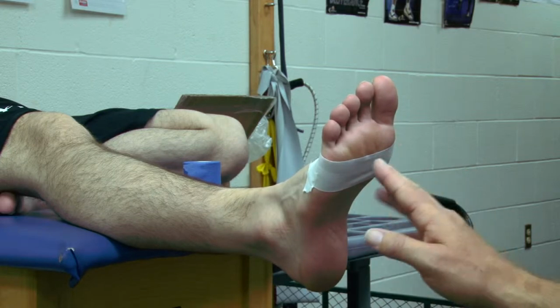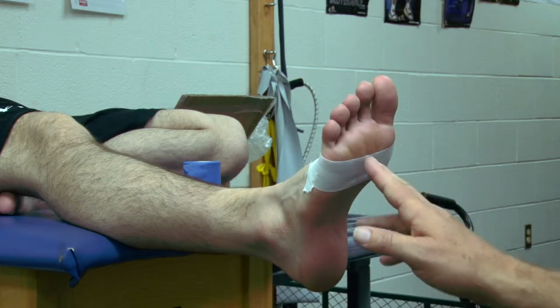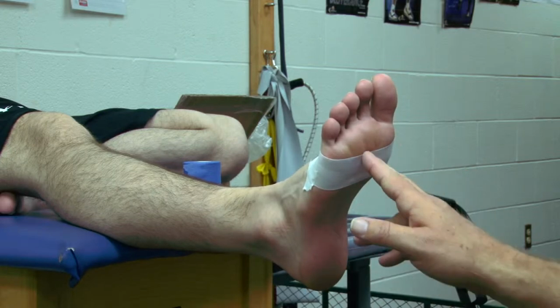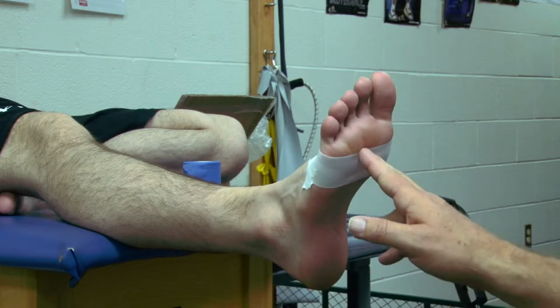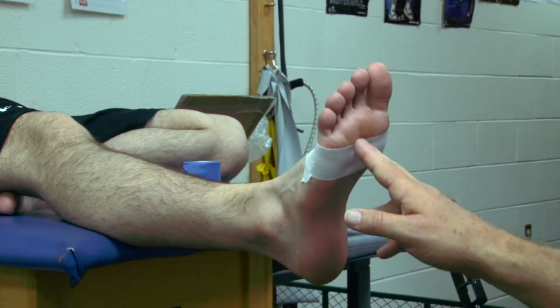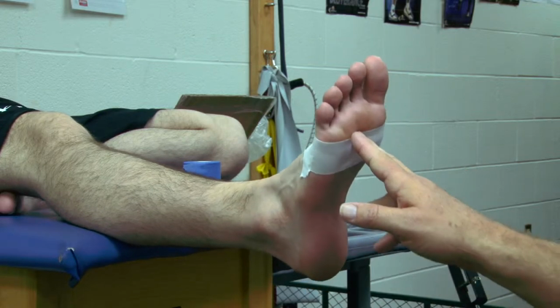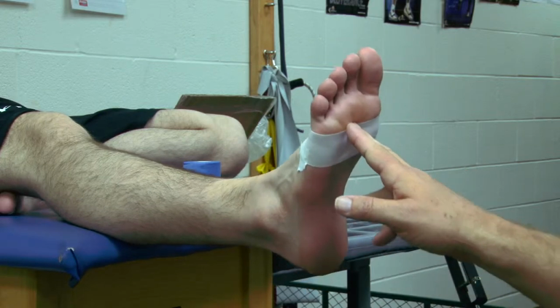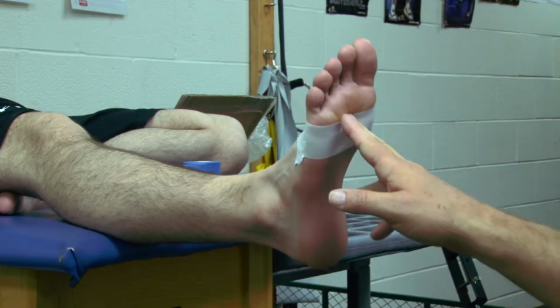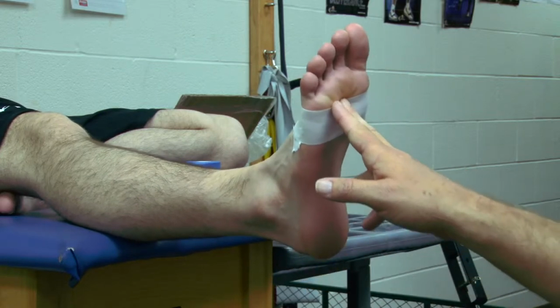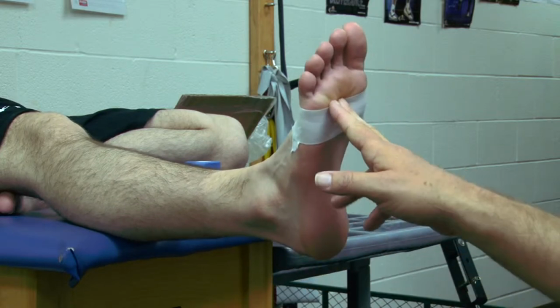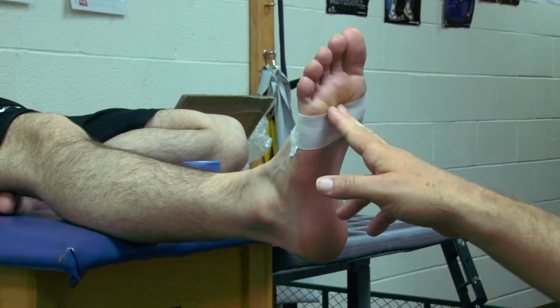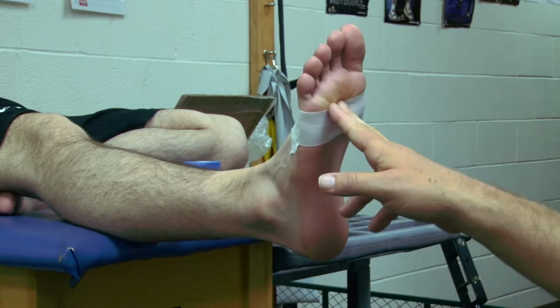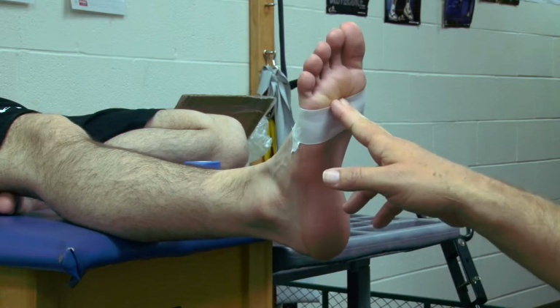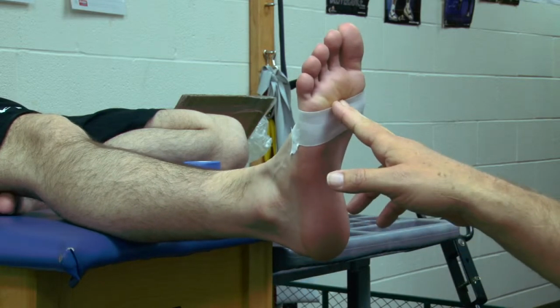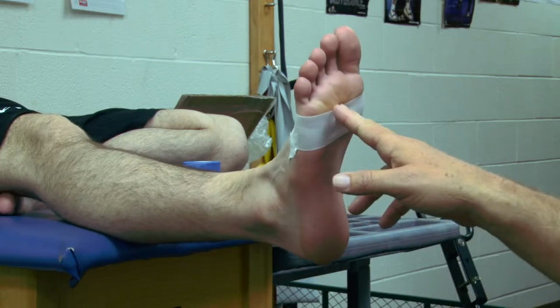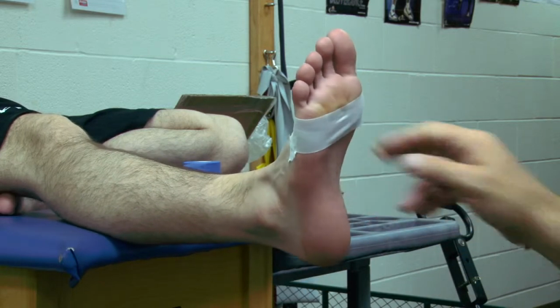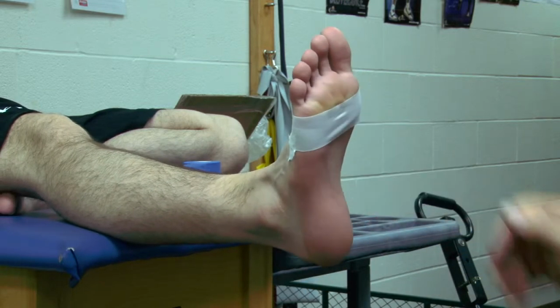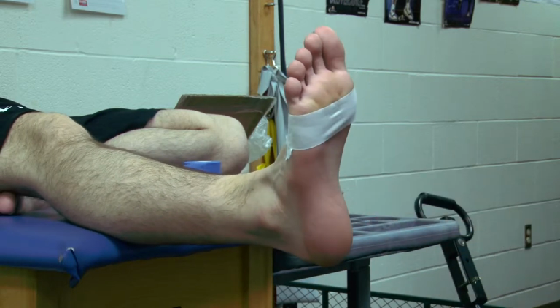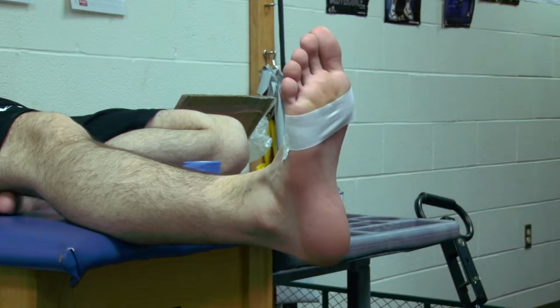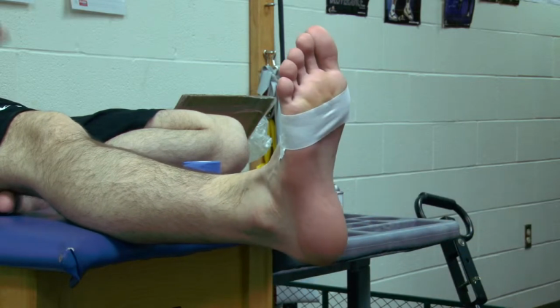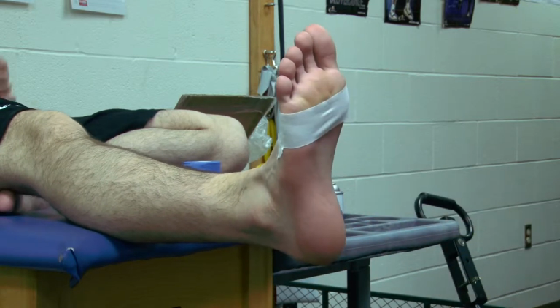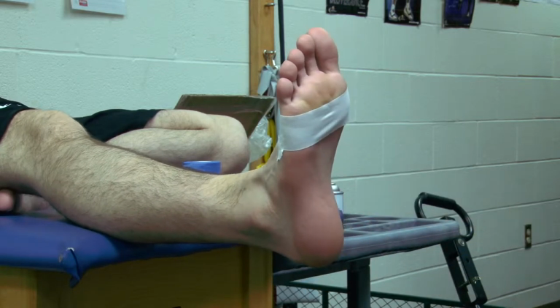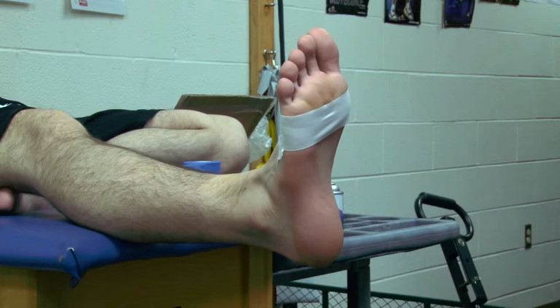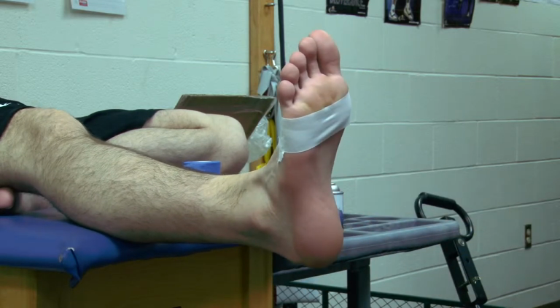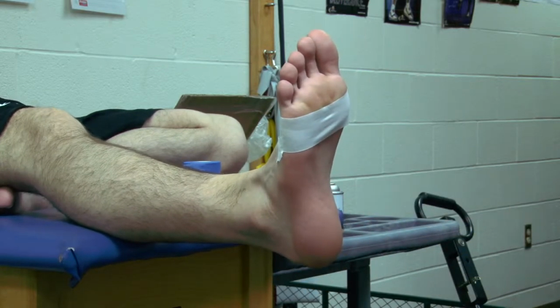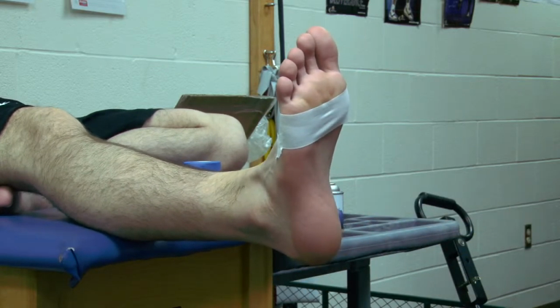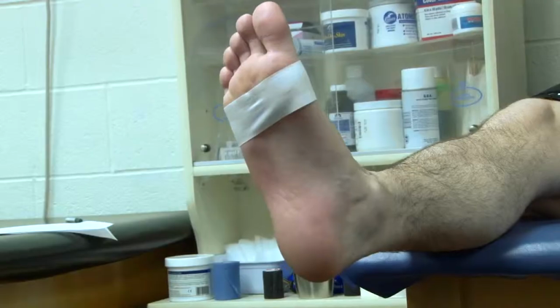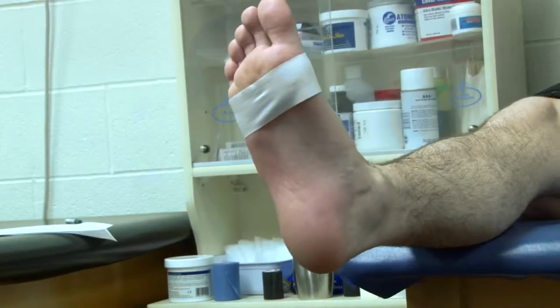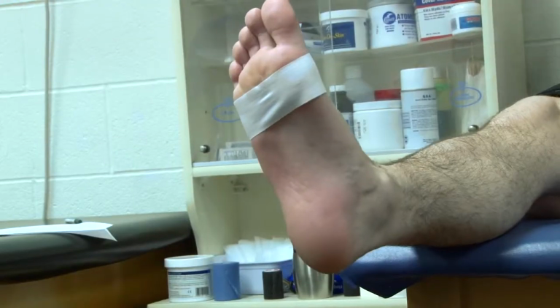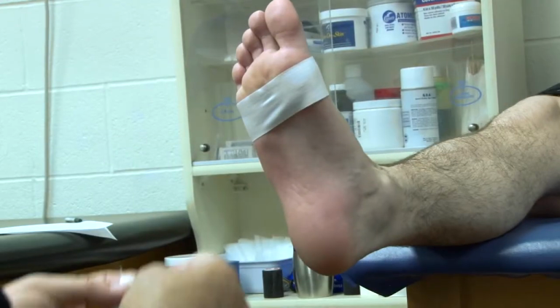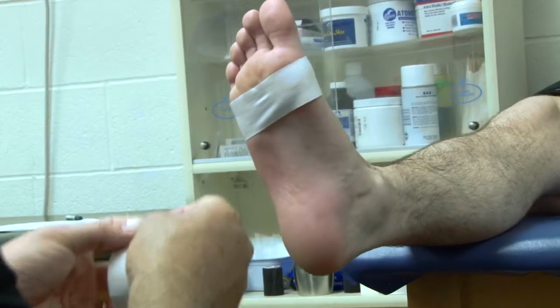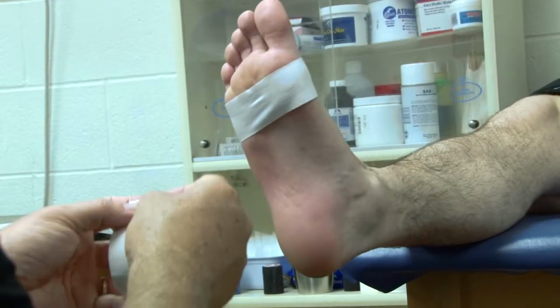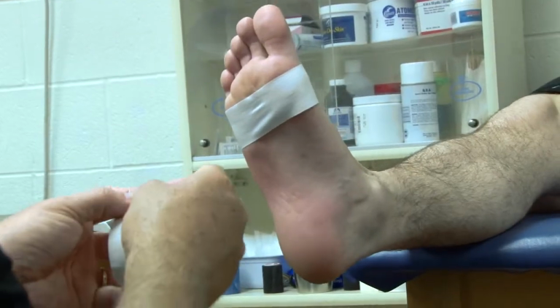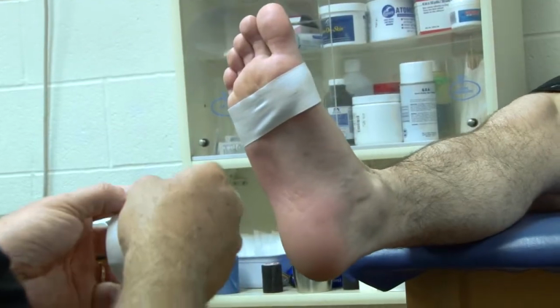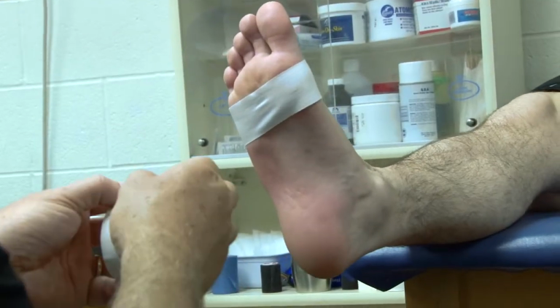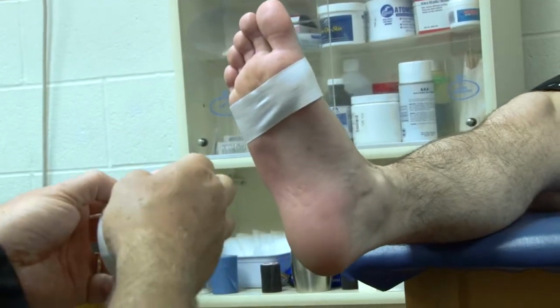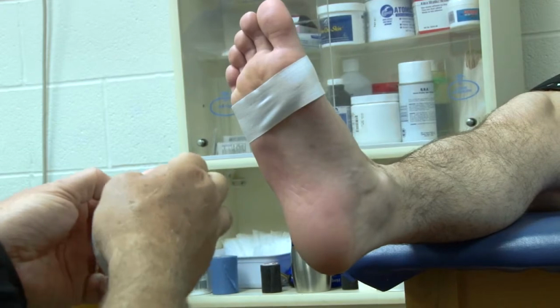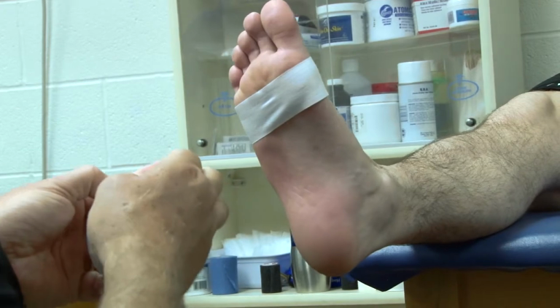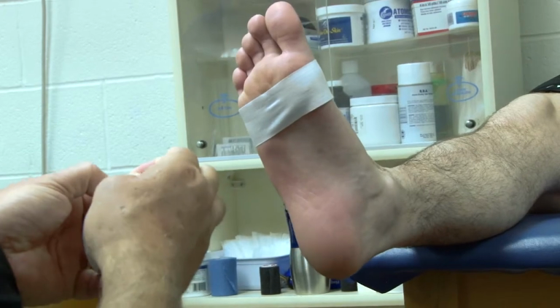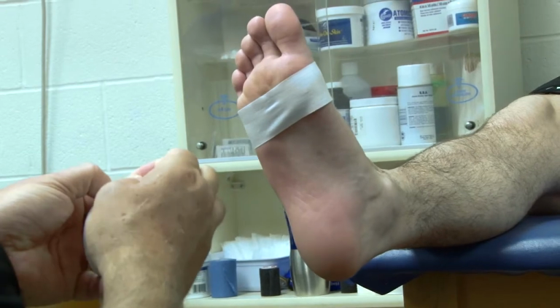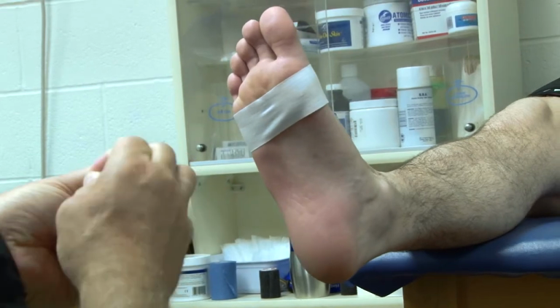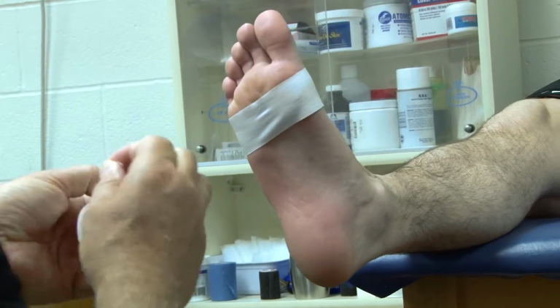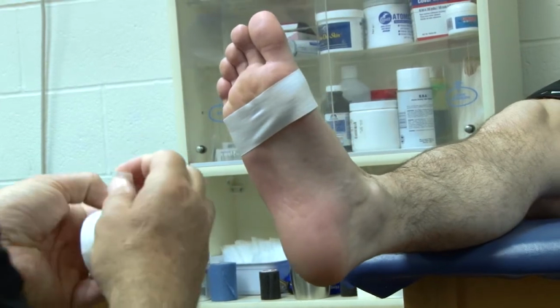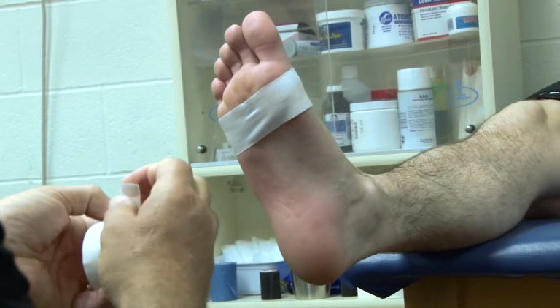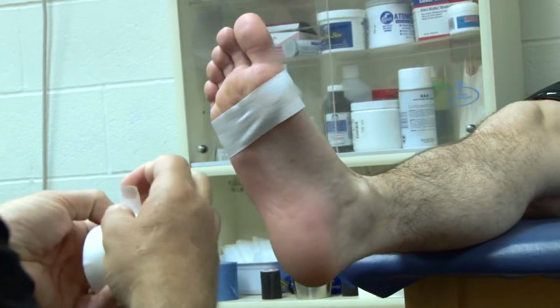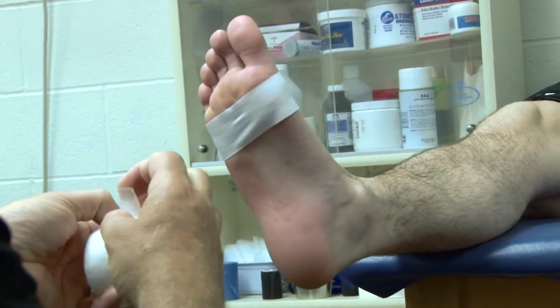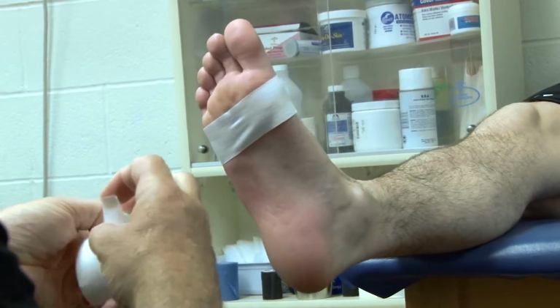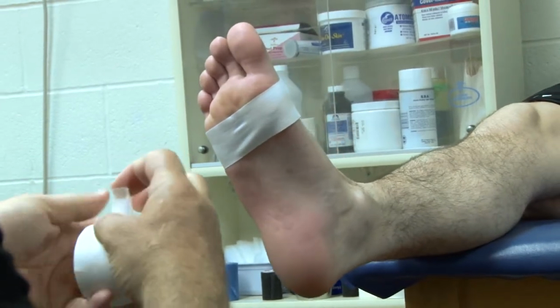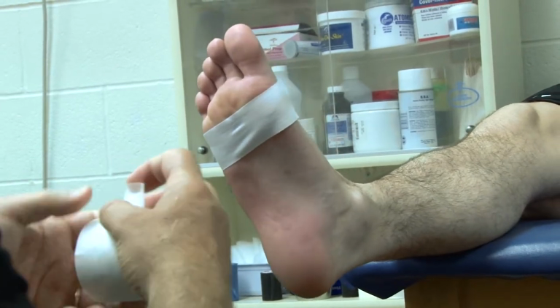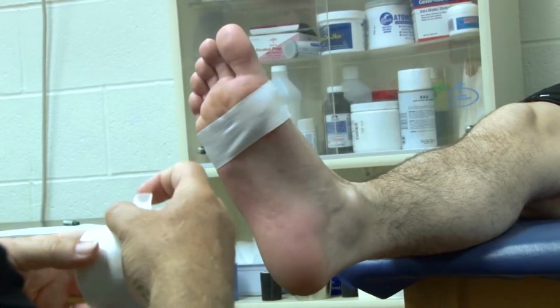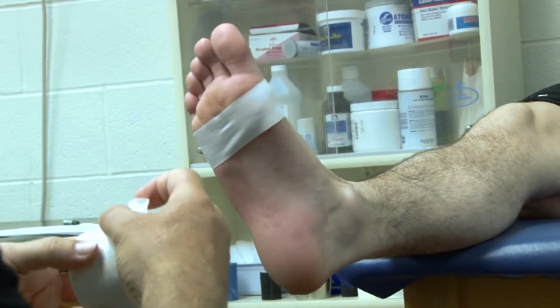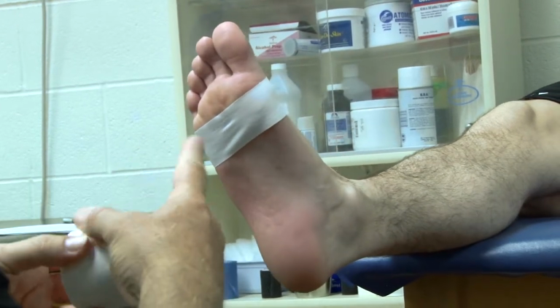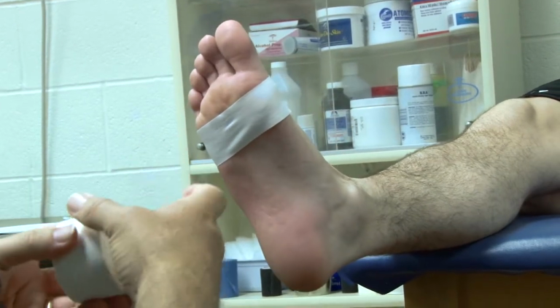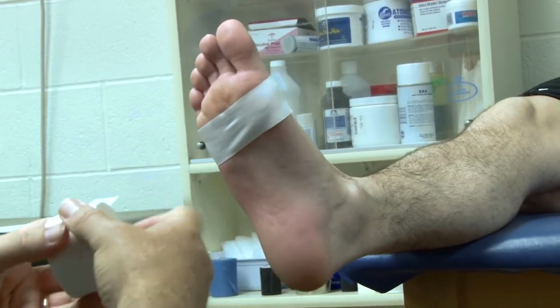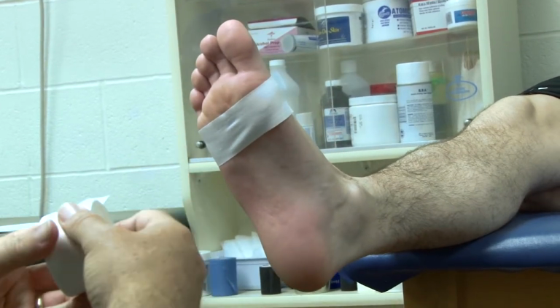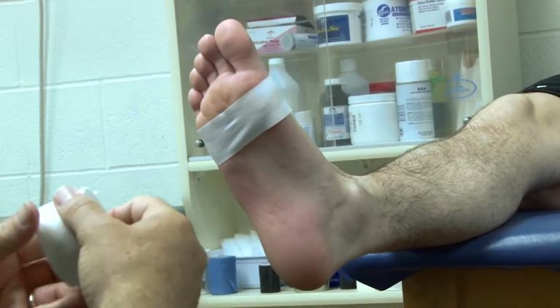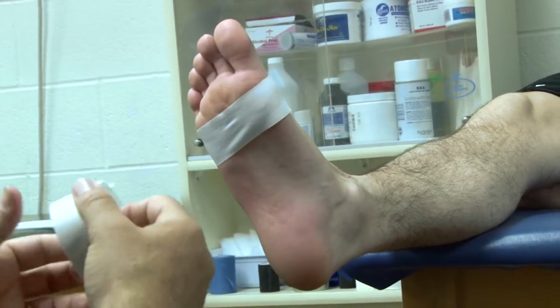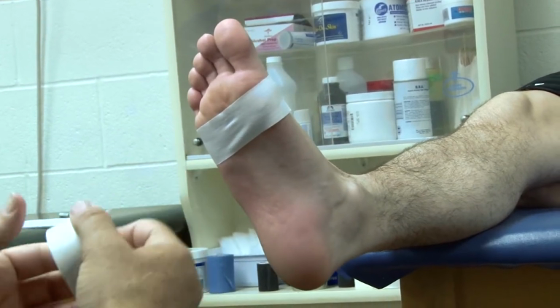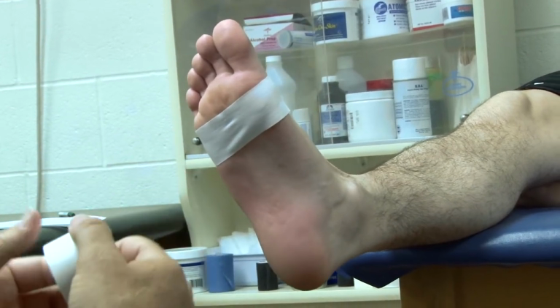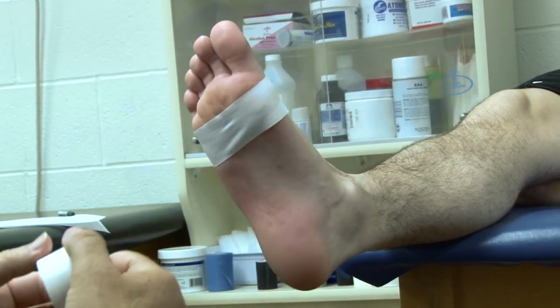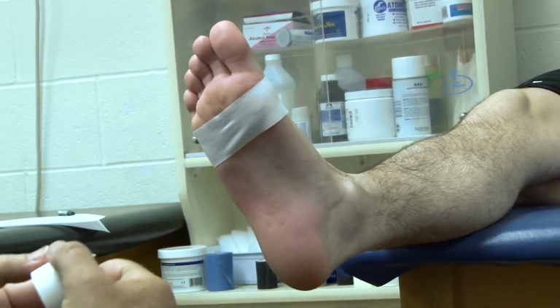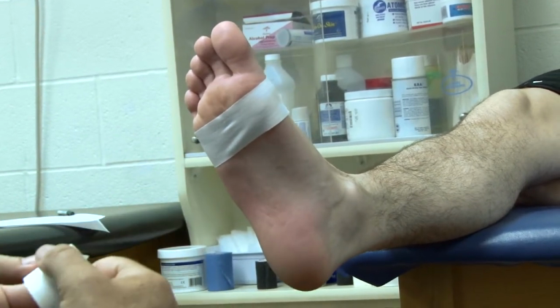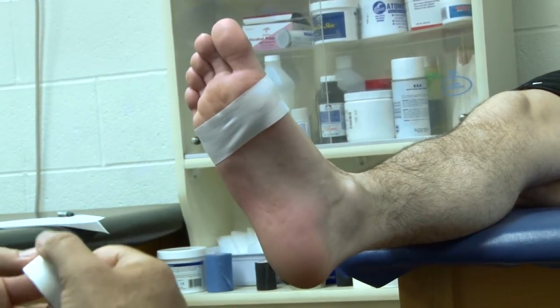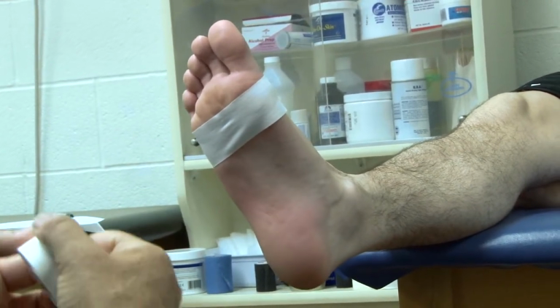Make sure he keeps his foot up in dorsiflexion. We're going to split the tape in half and use one inch strips.